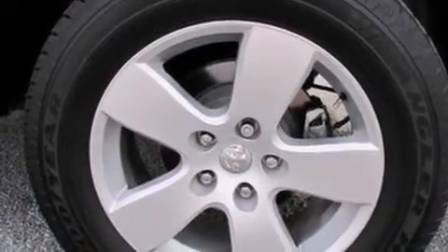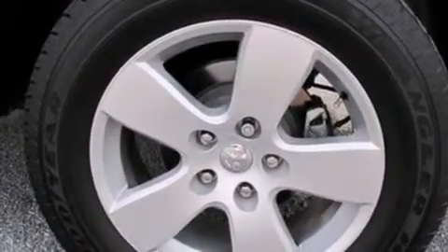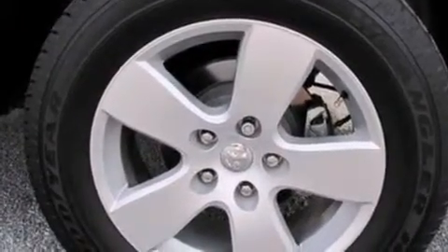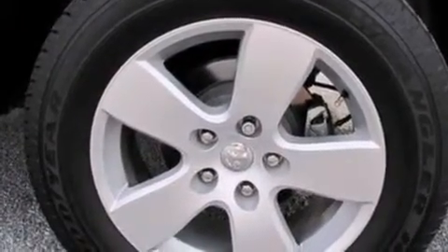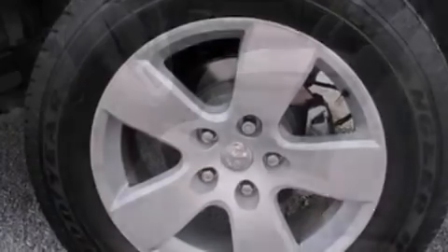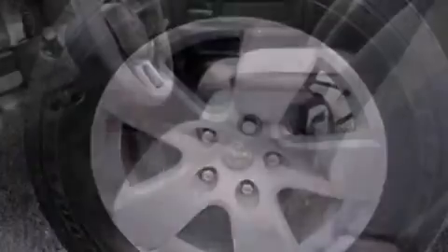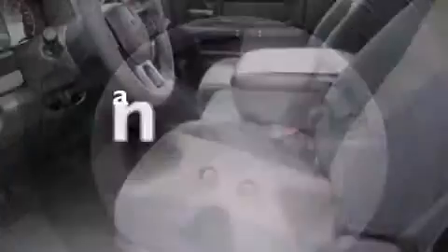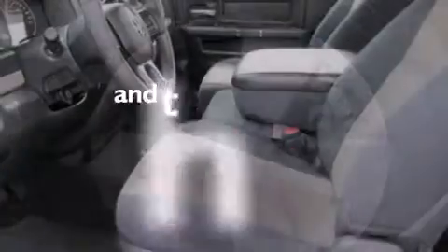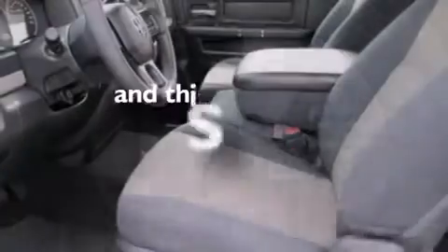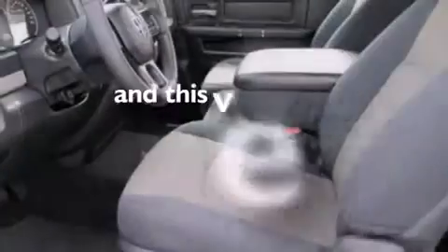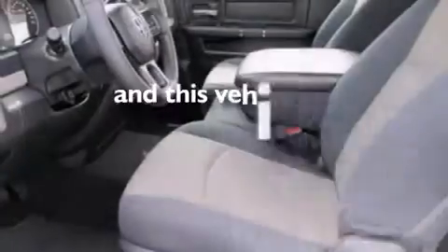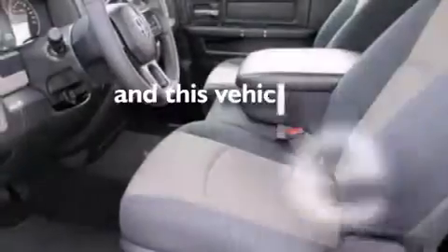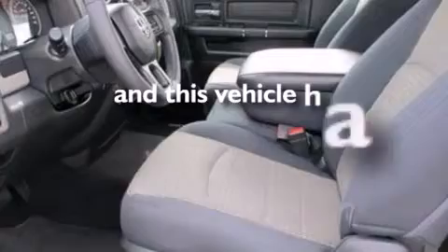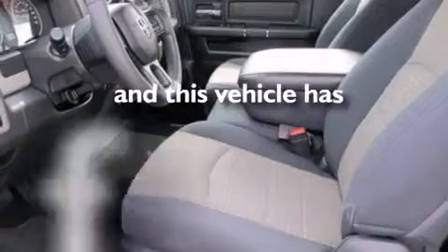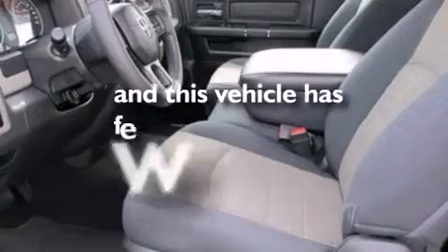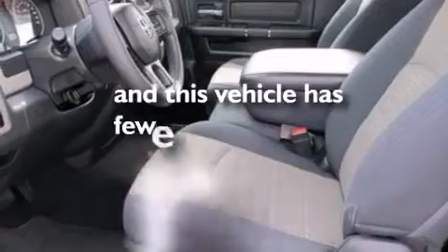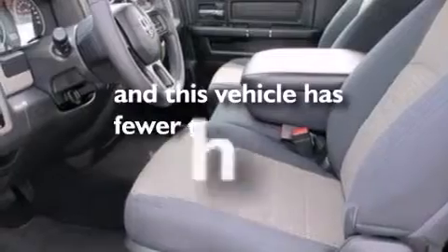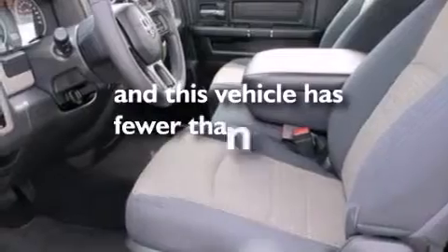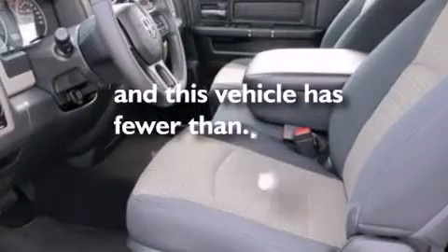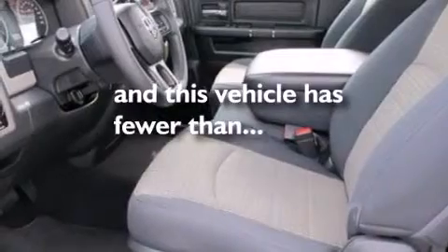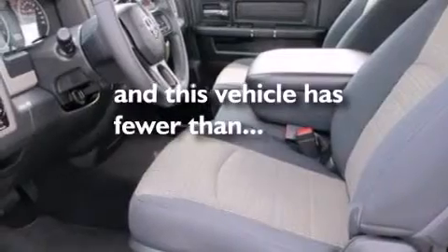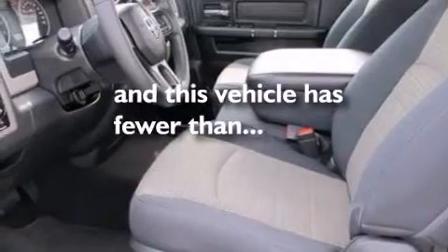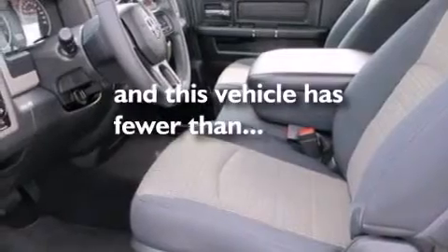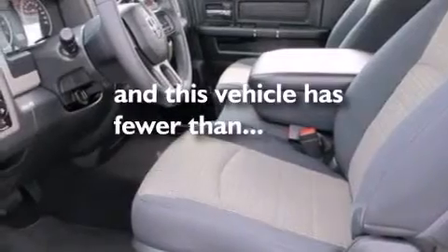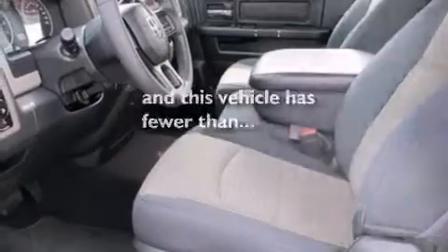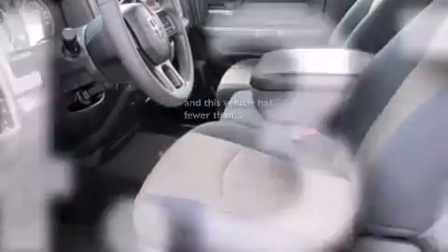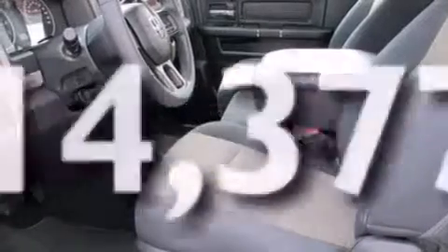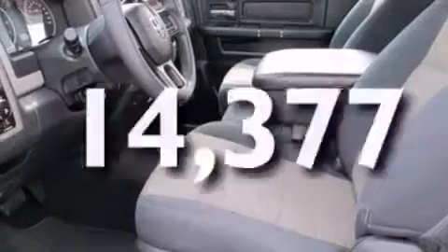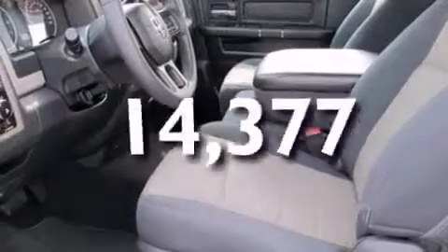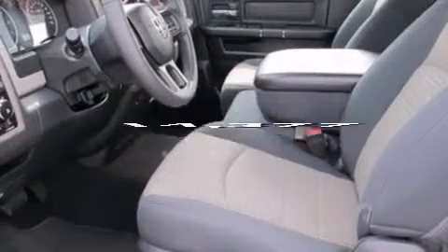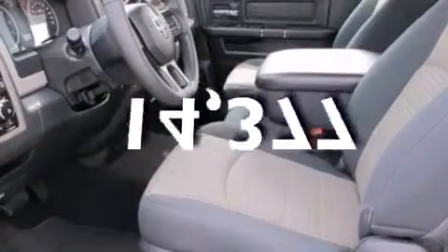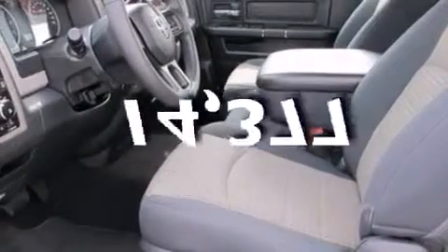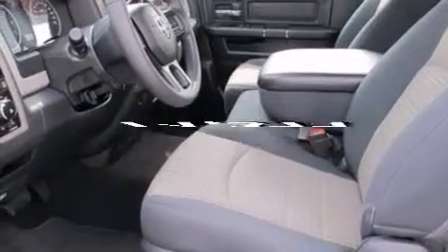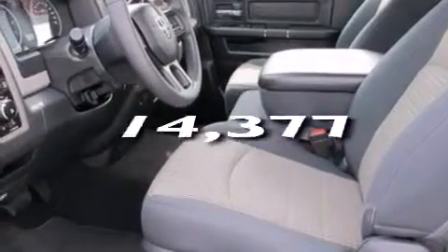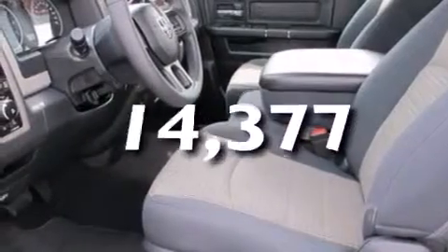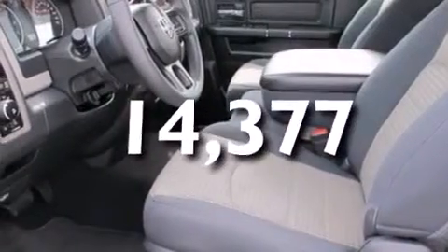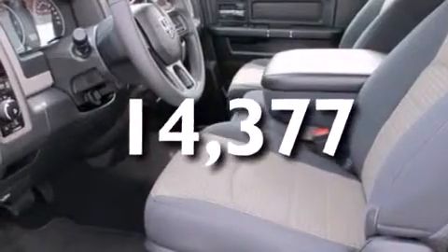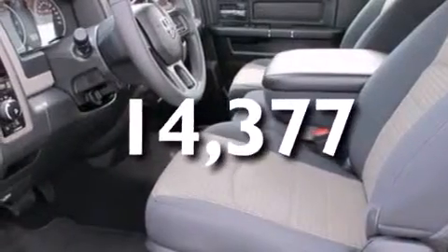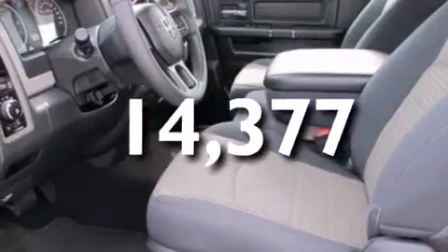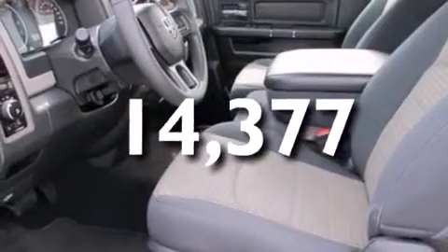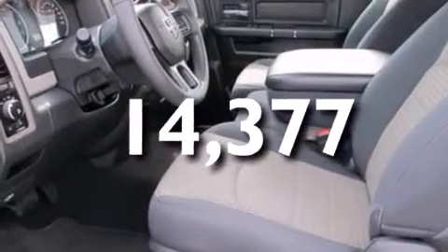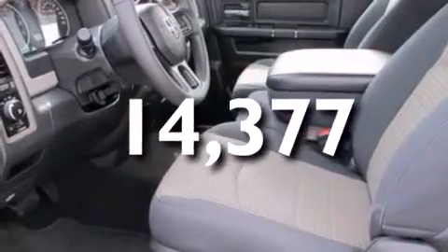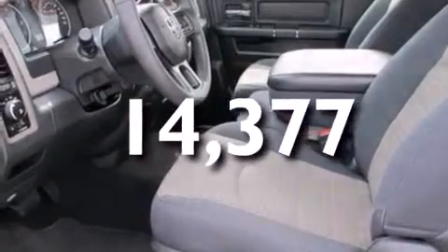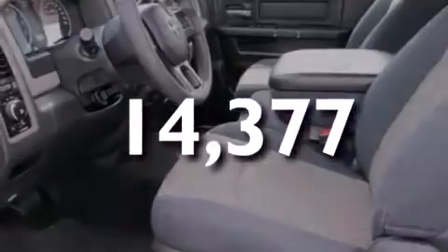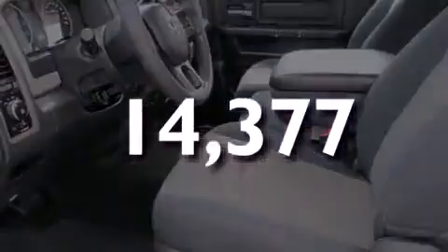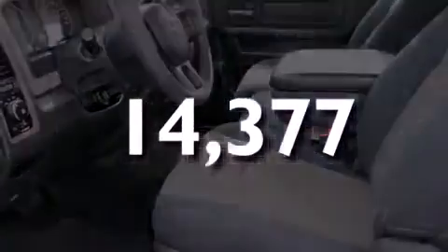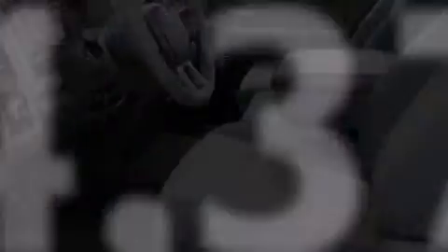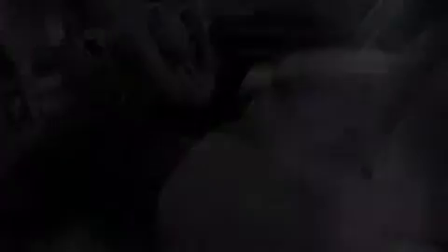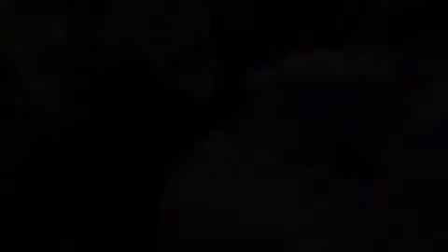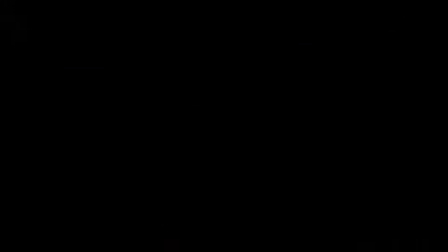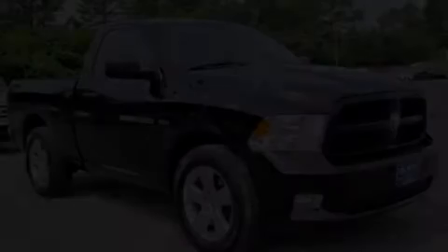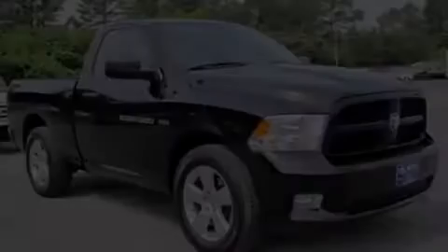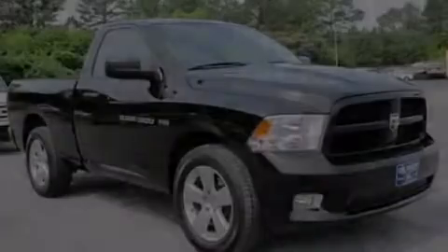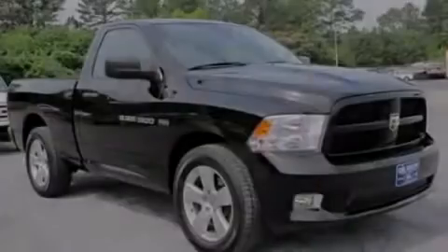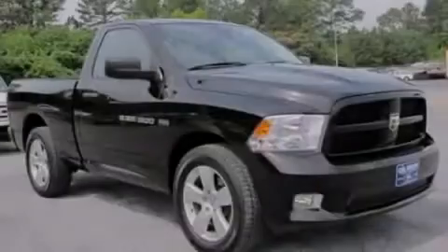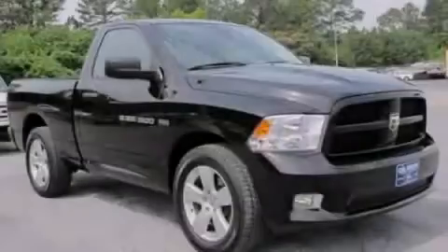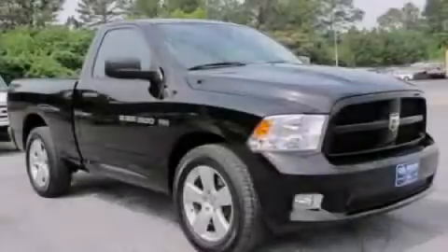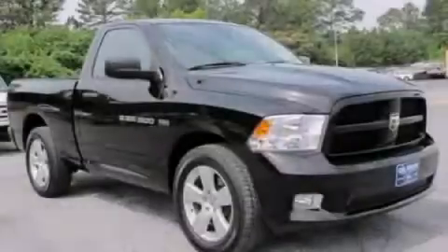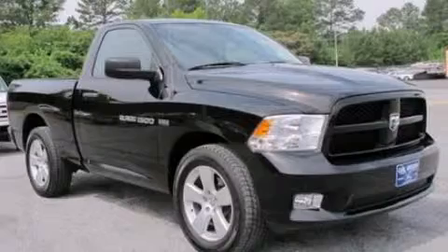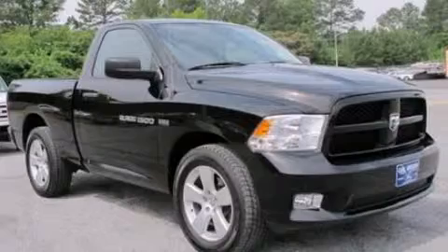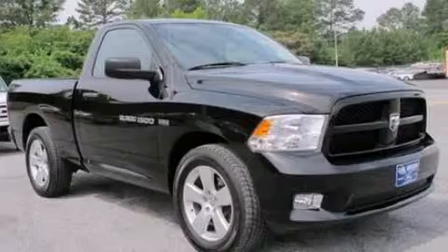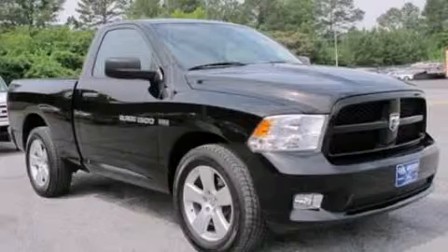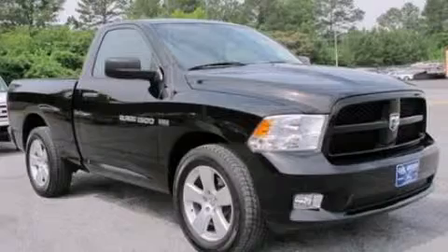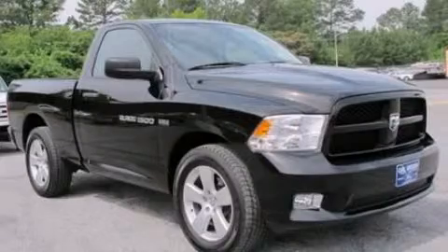And this vehicle has fewer than 15,000 miles on the odometer. Stop by today and test drive this vehicle for yourself.